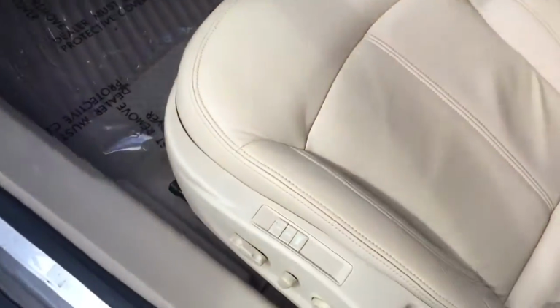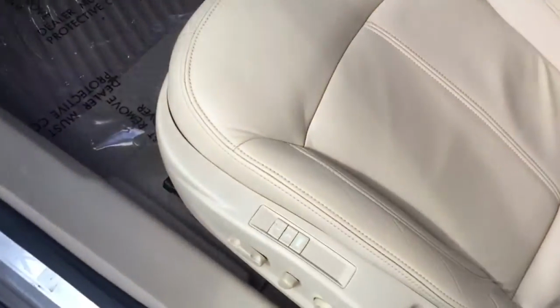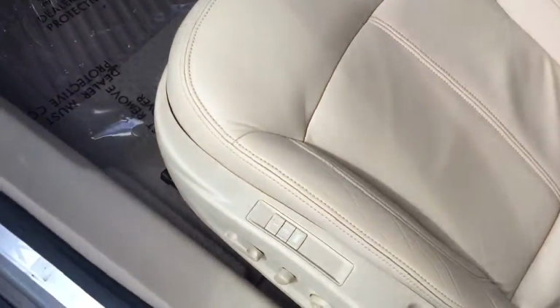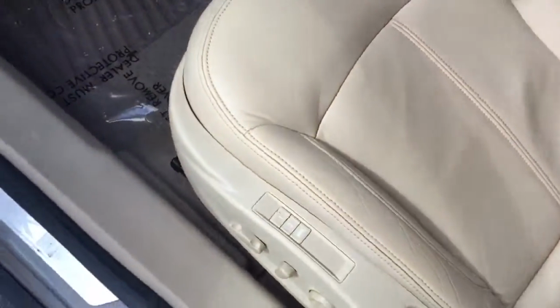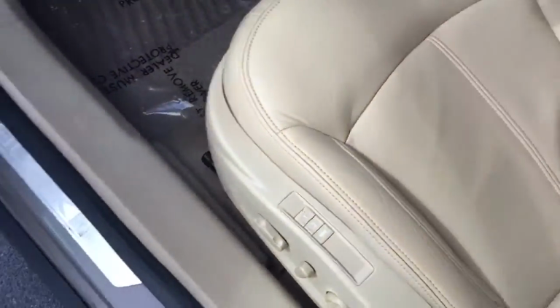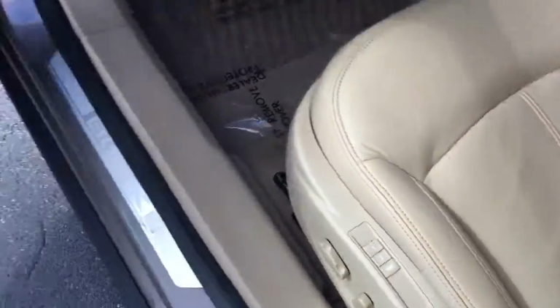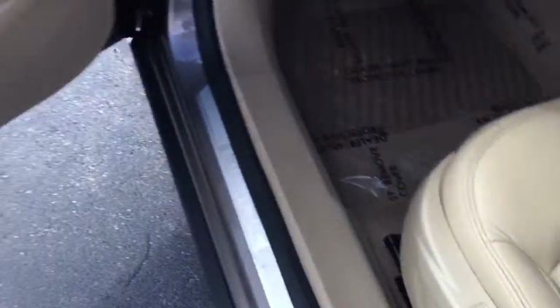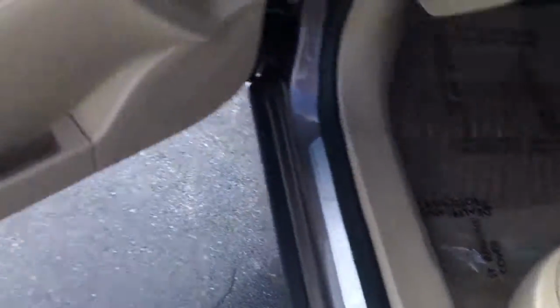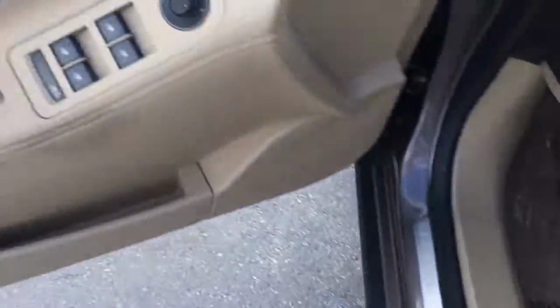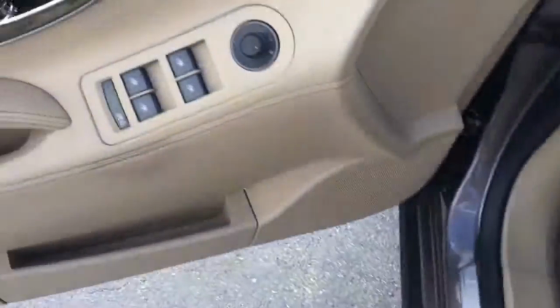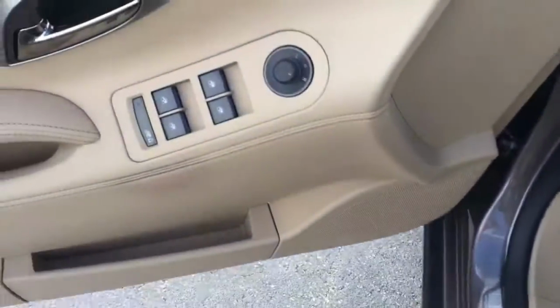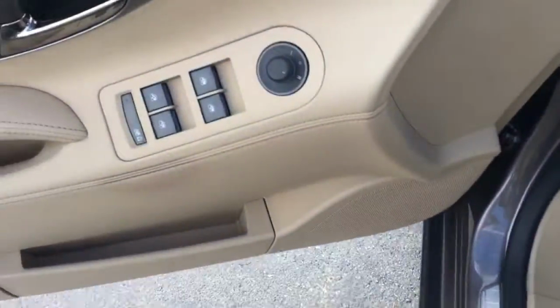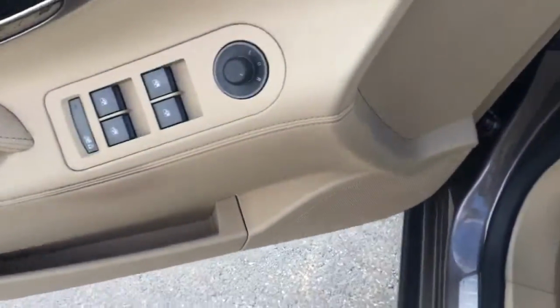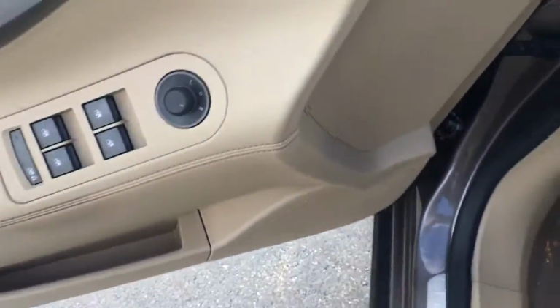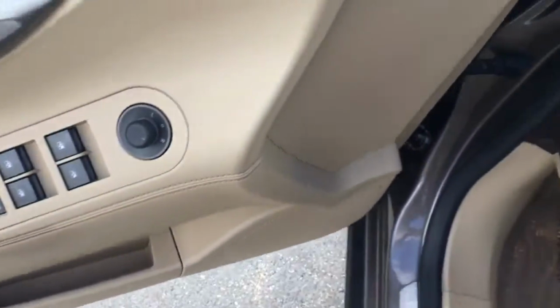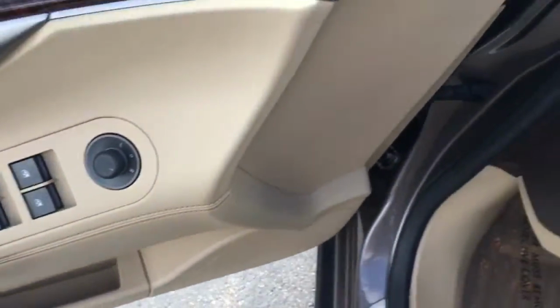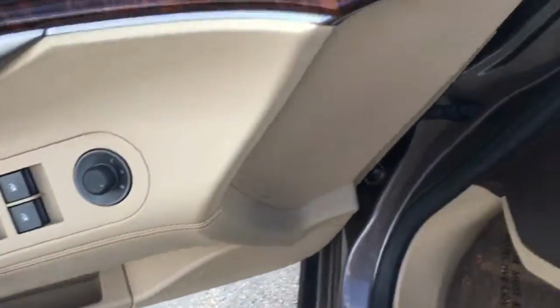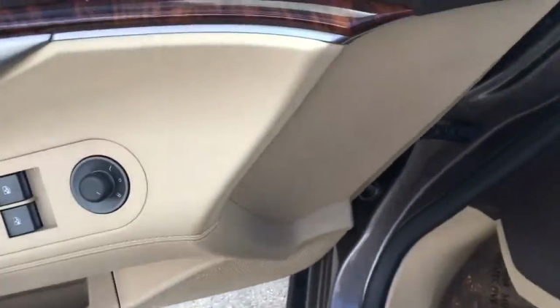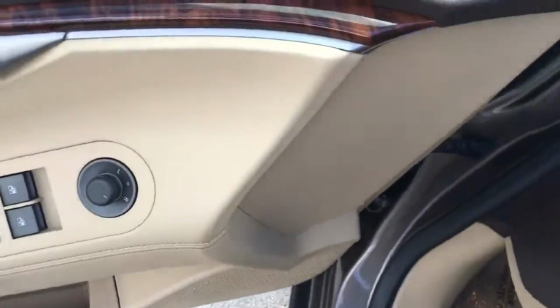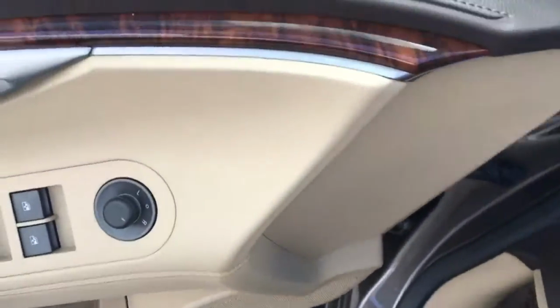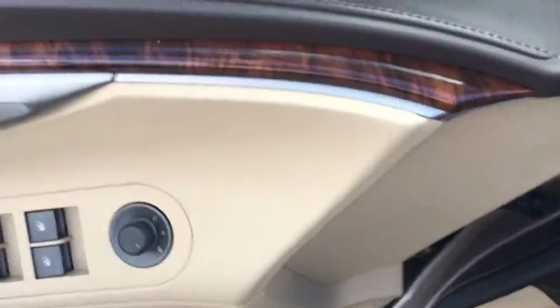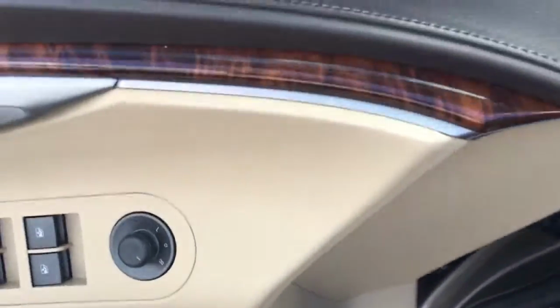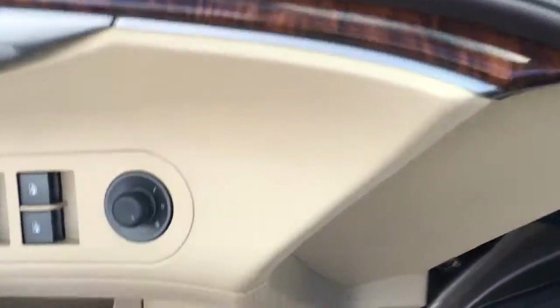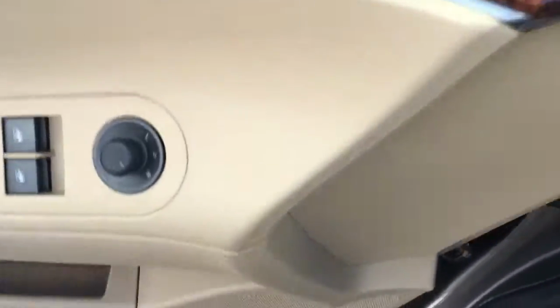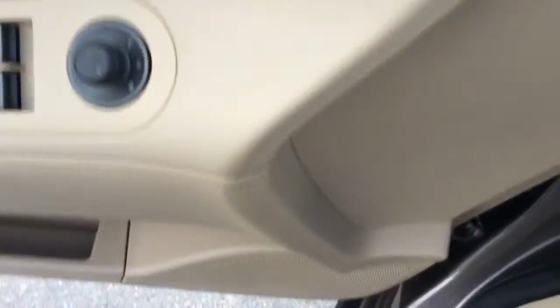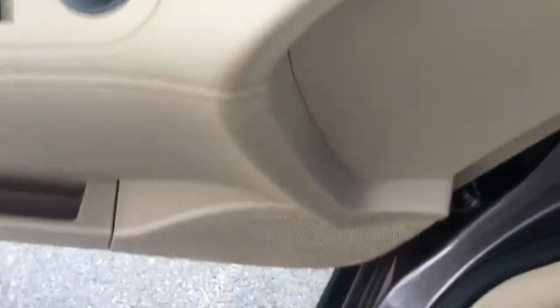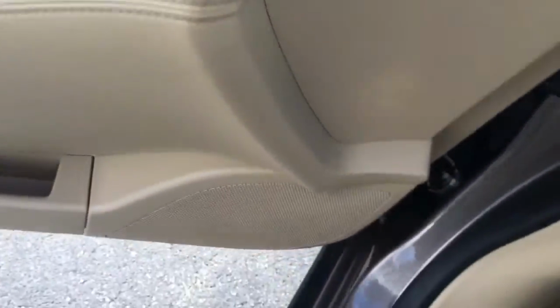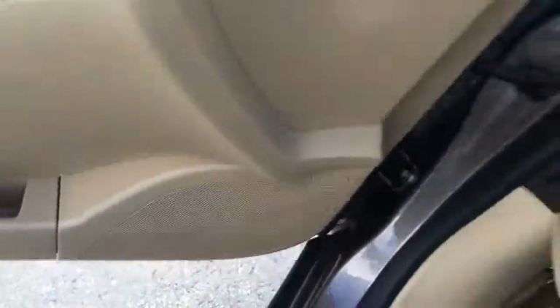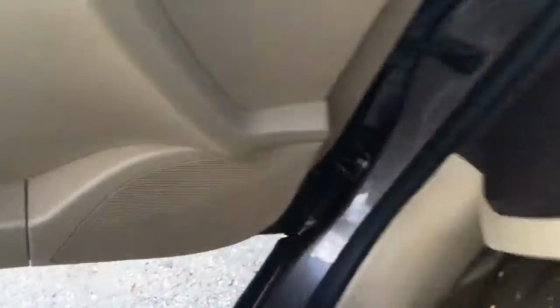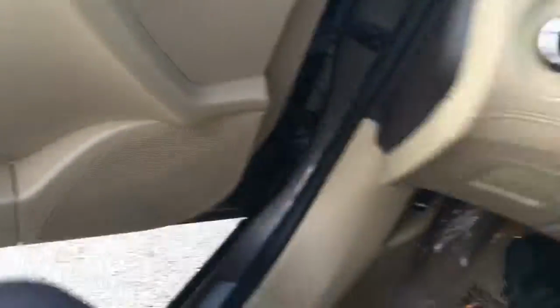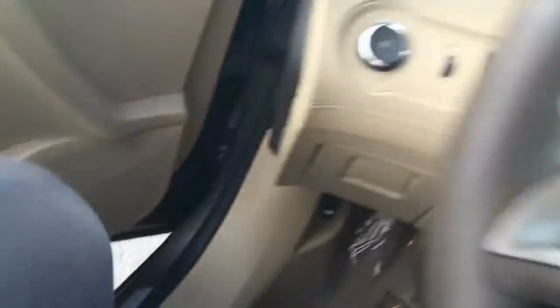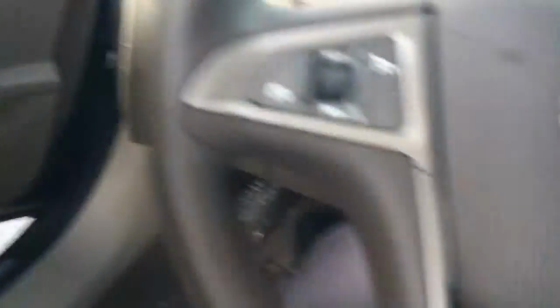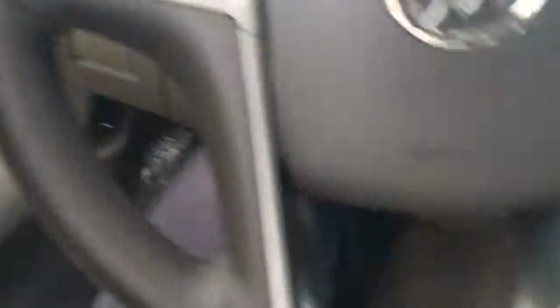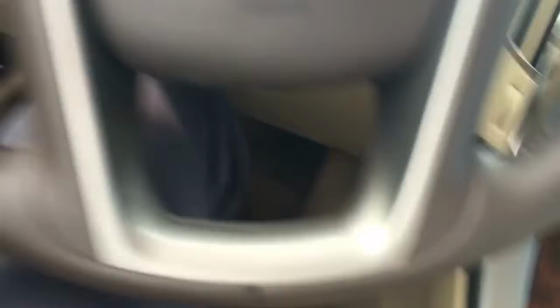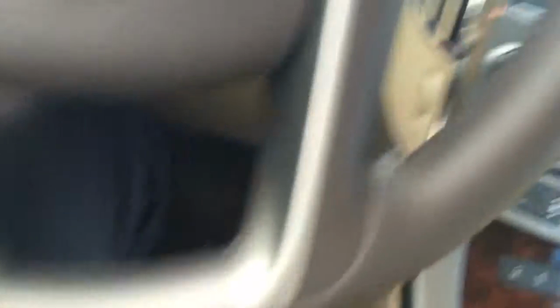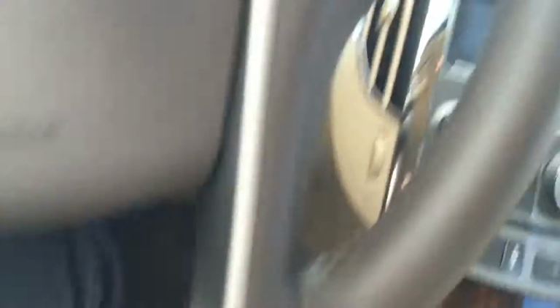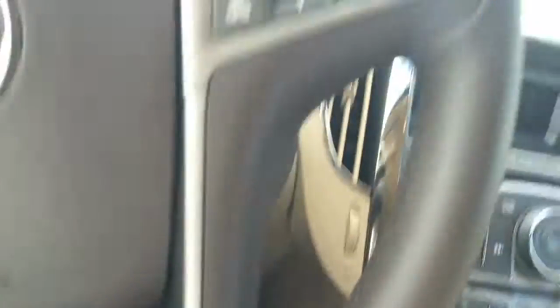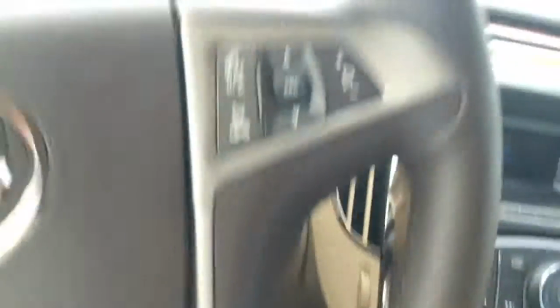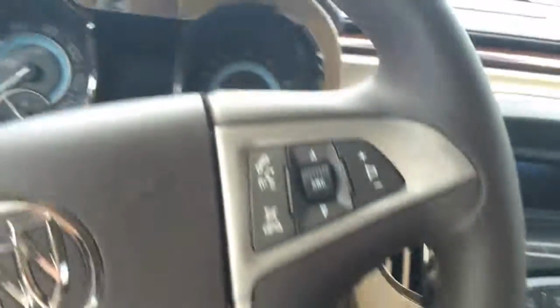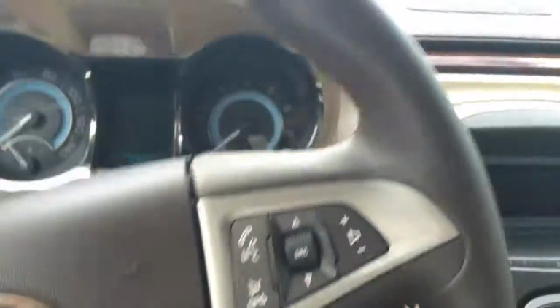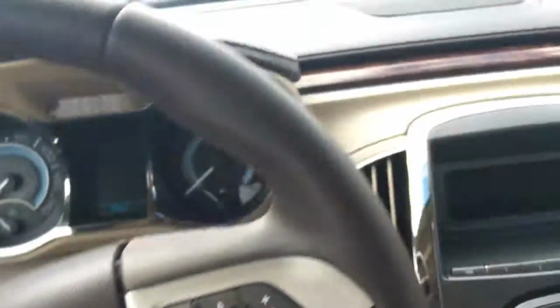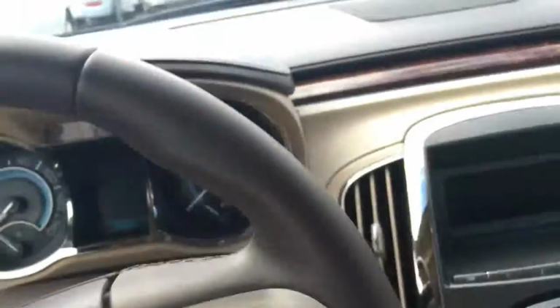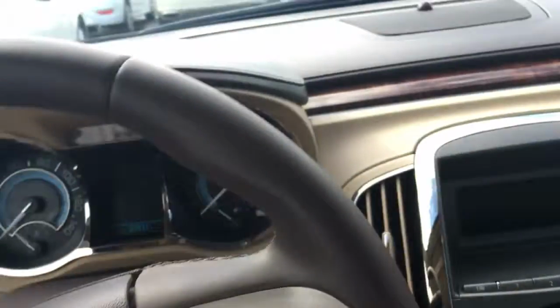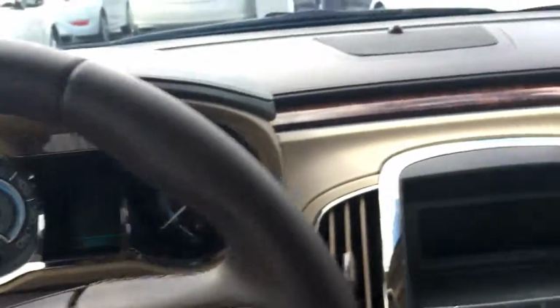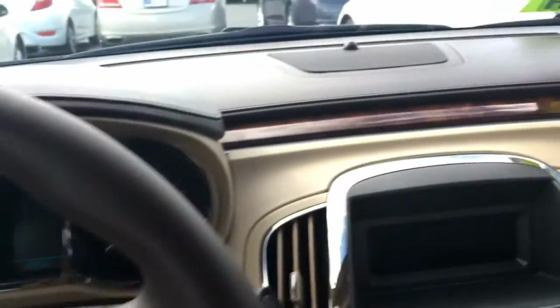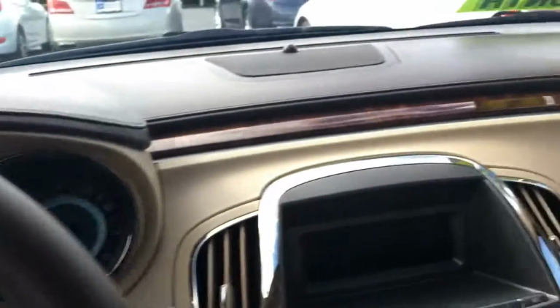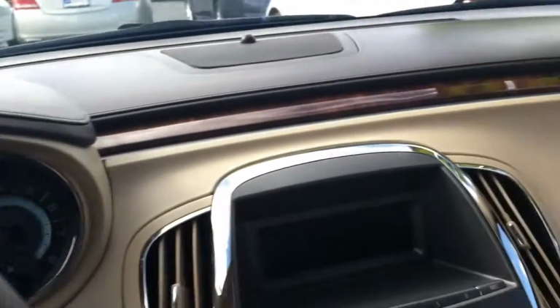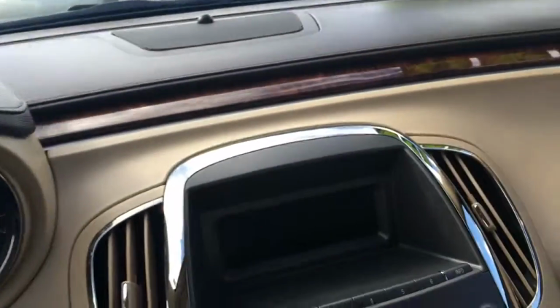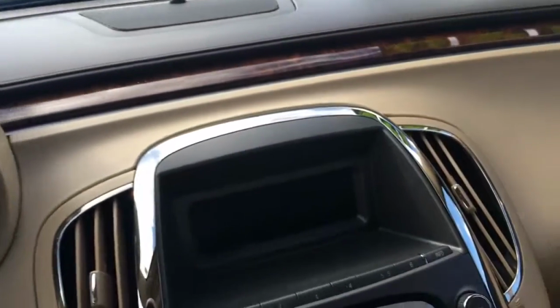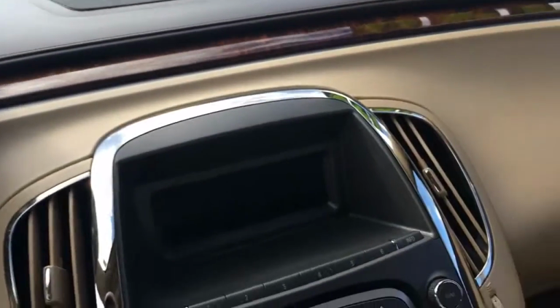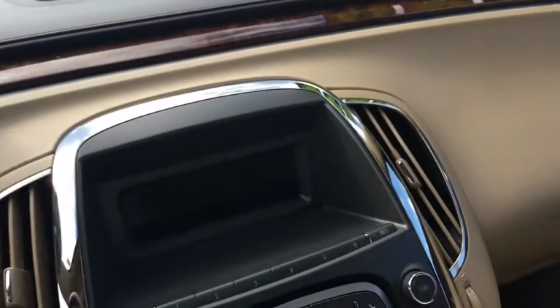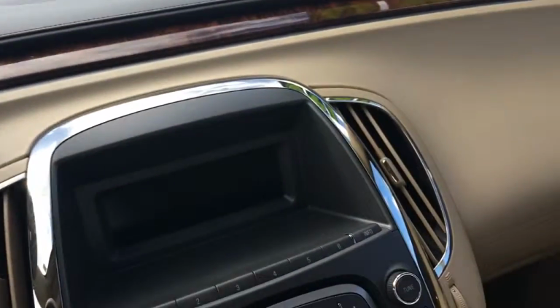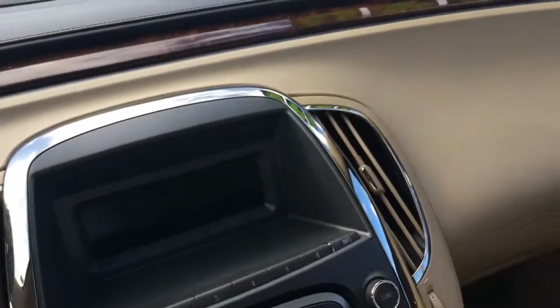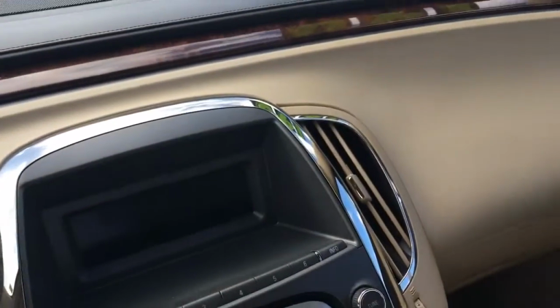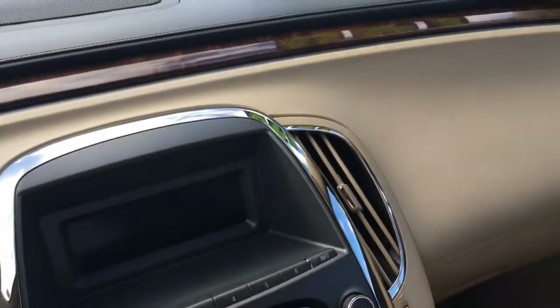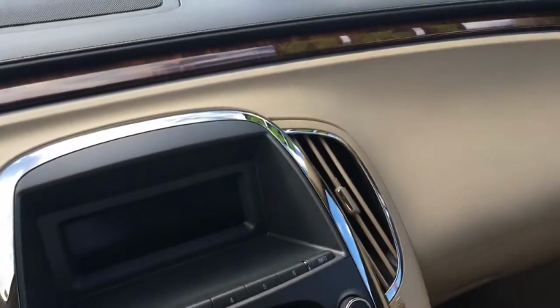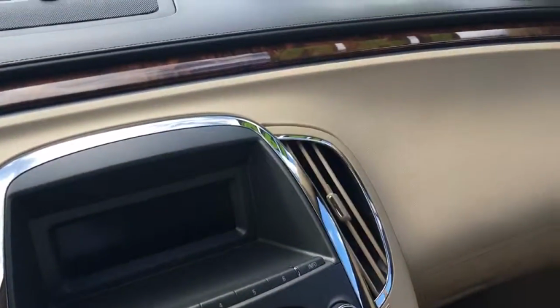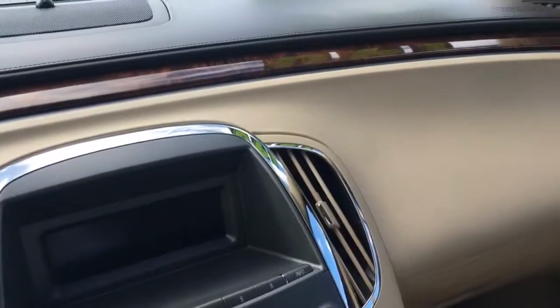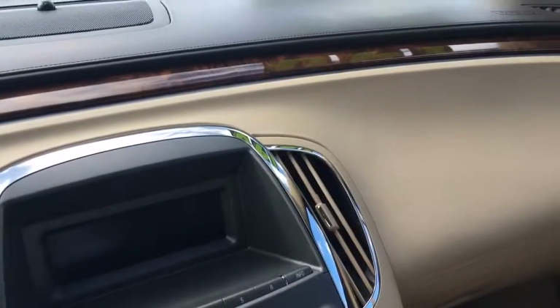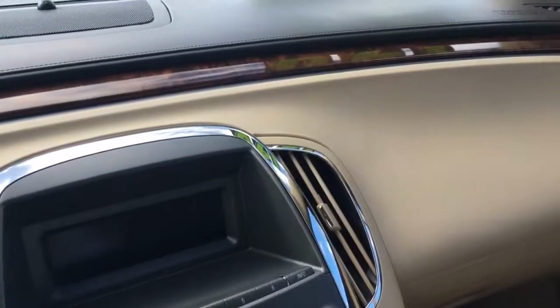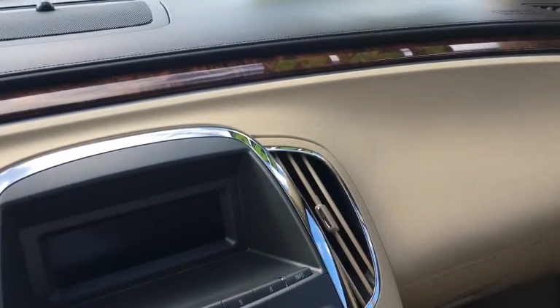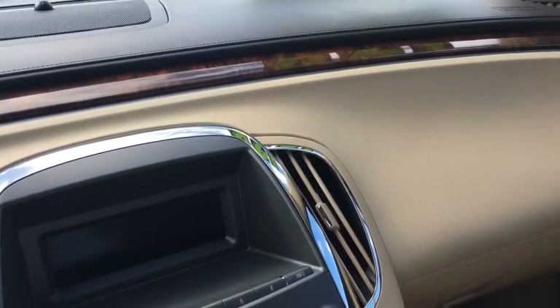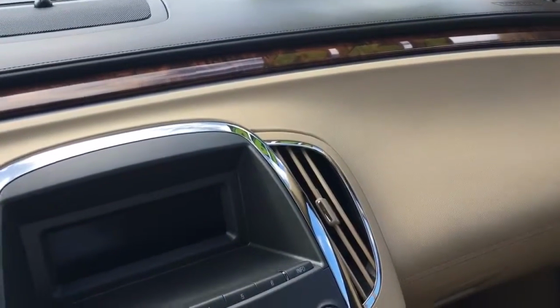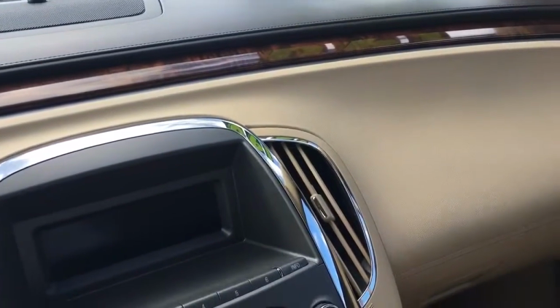Memory seat, power locks, power windows, power steering, mirrors, cruise control, Bluetooth, heated seats.